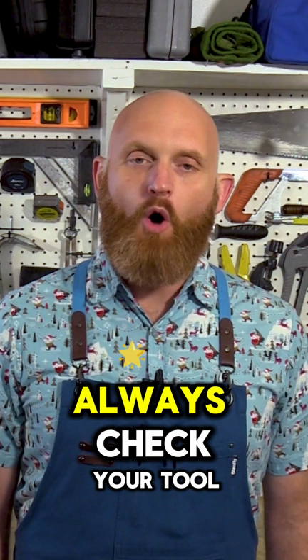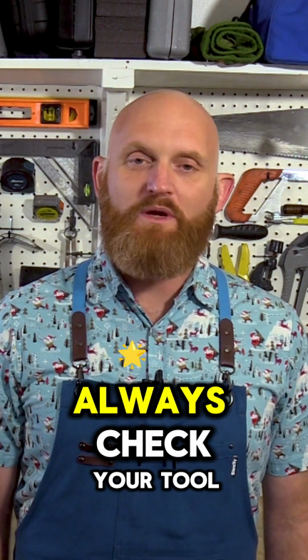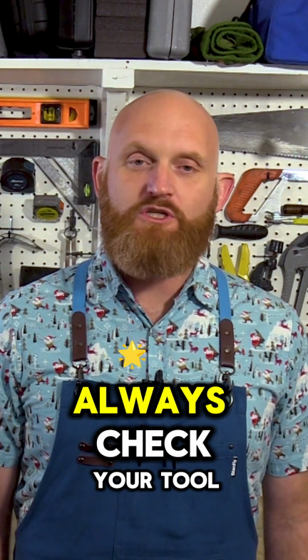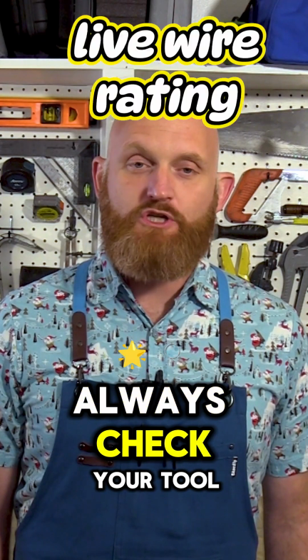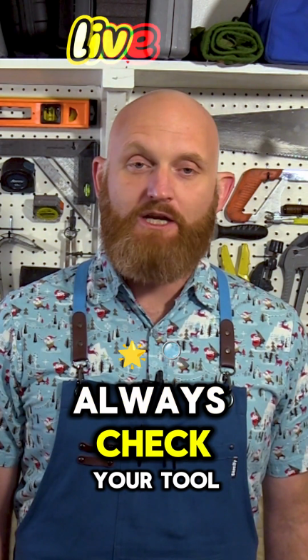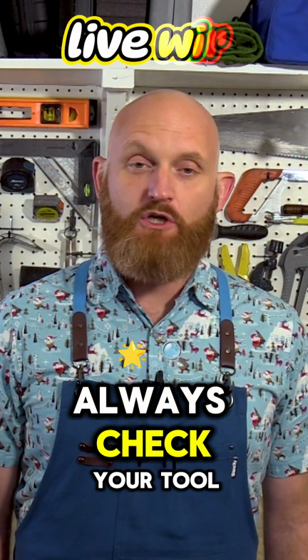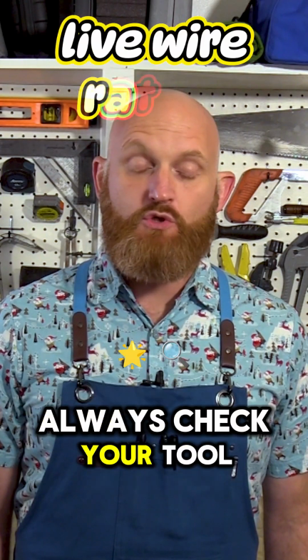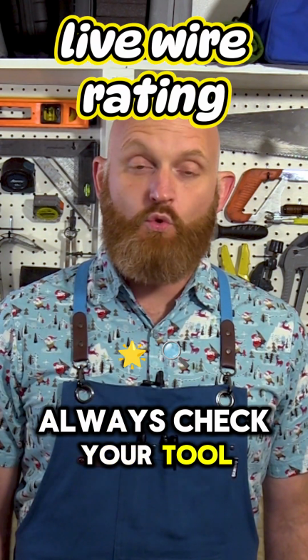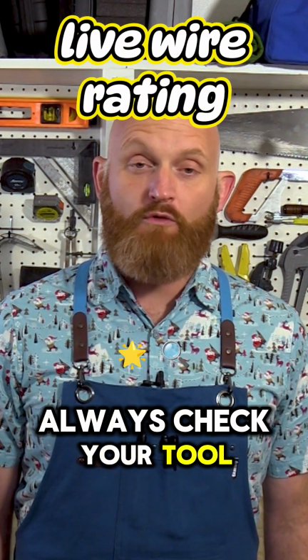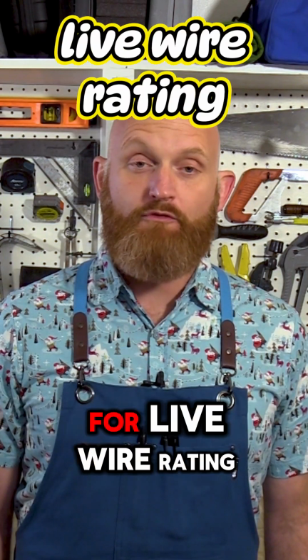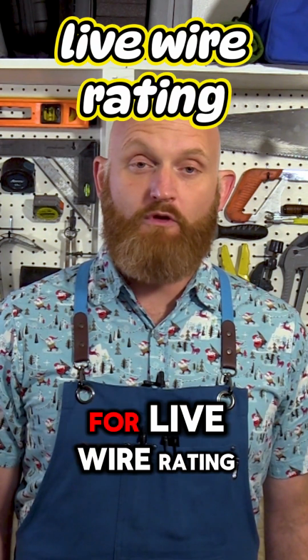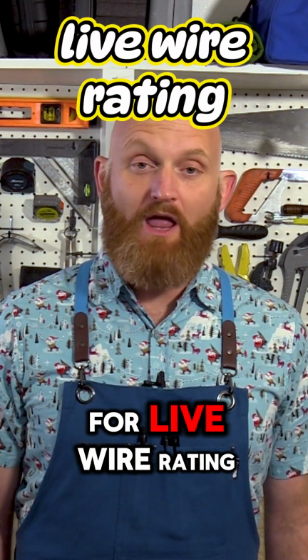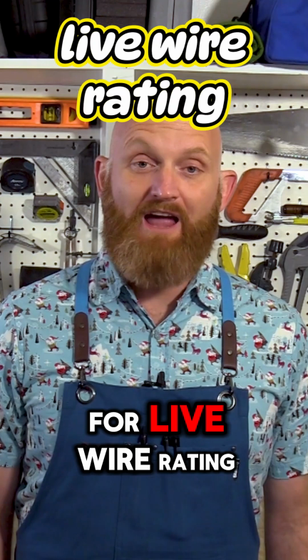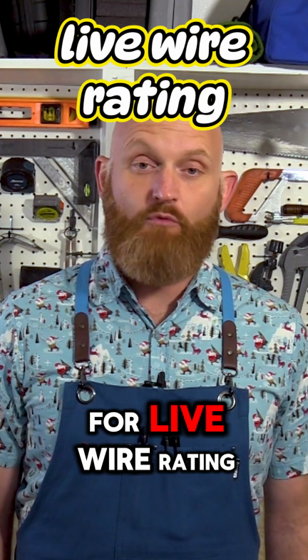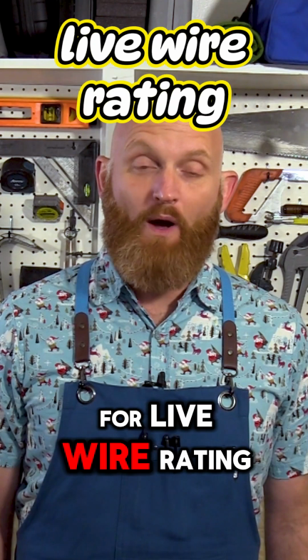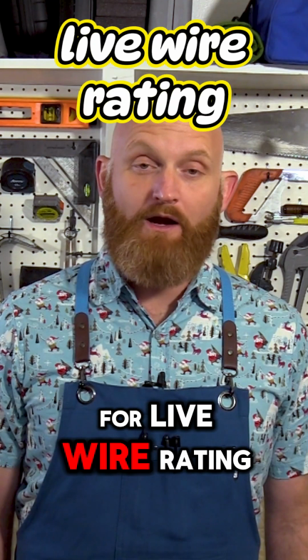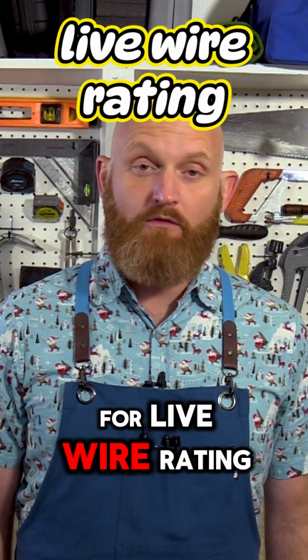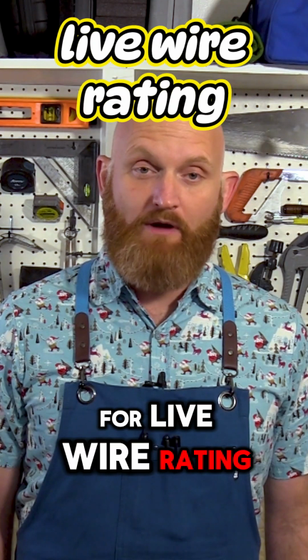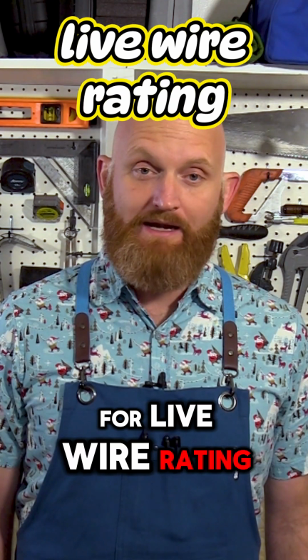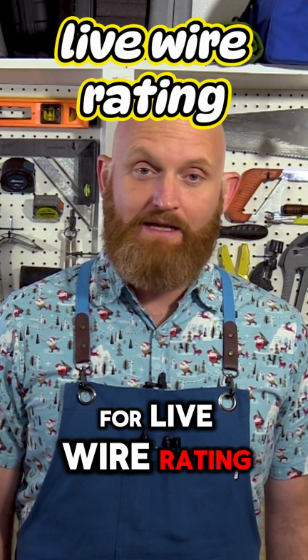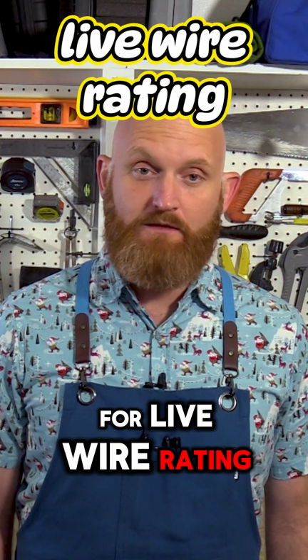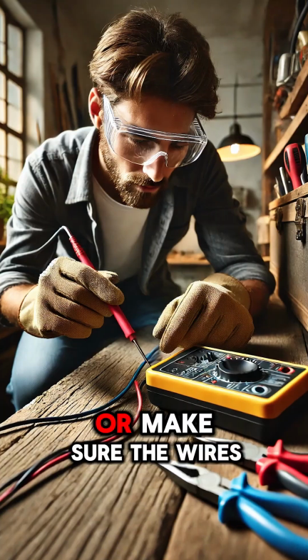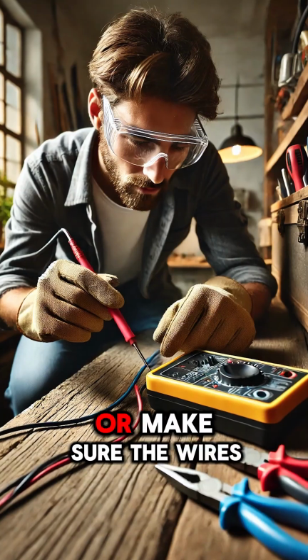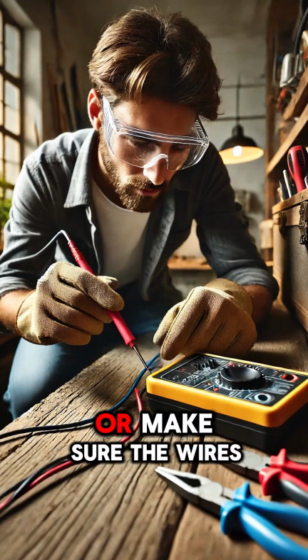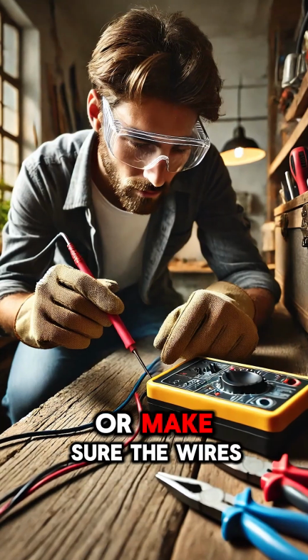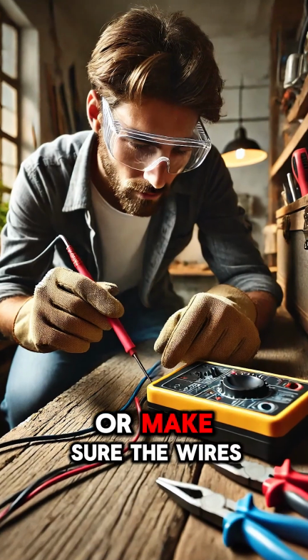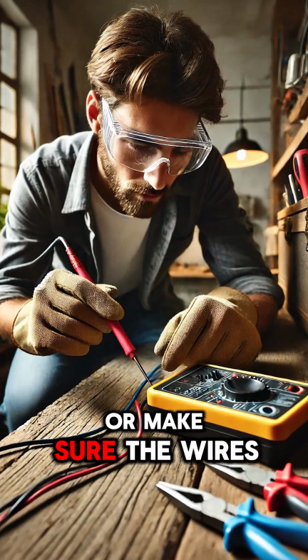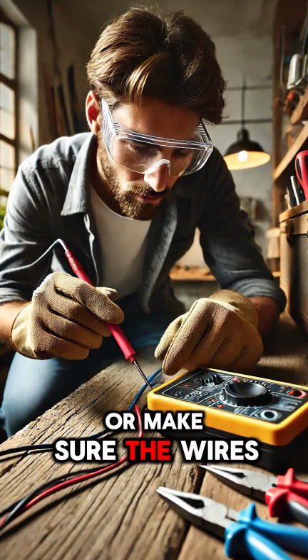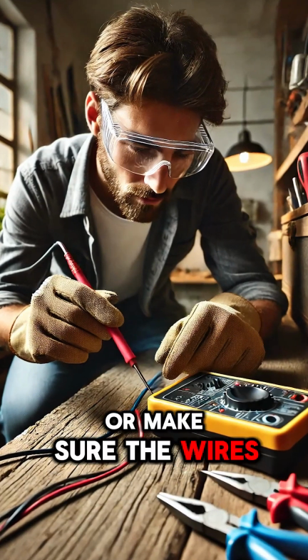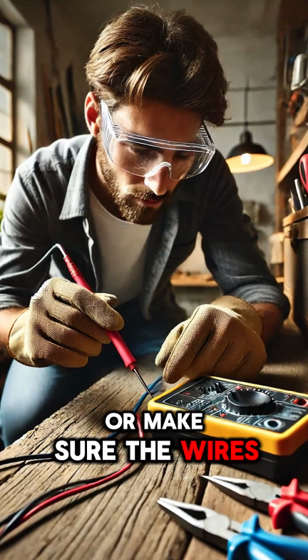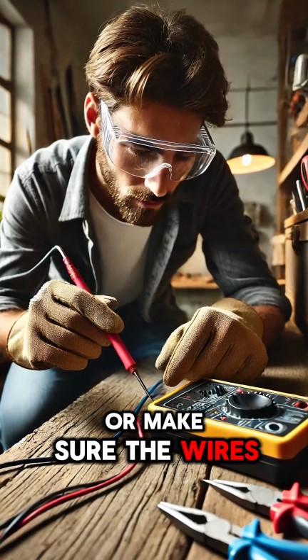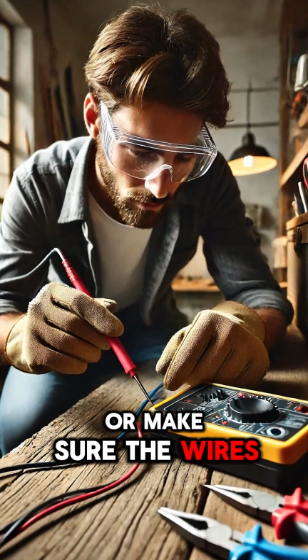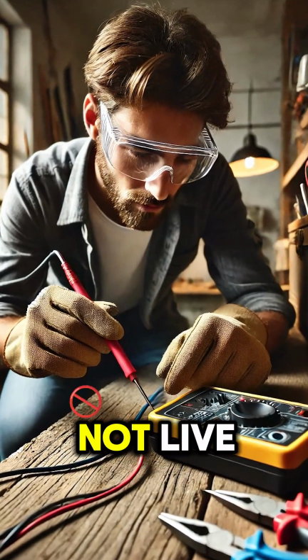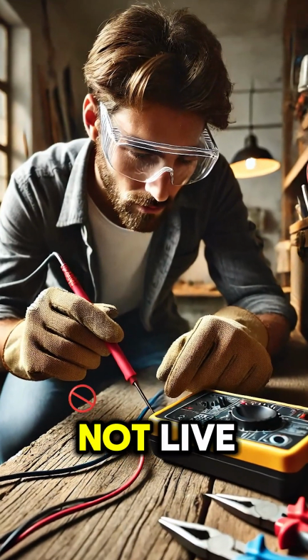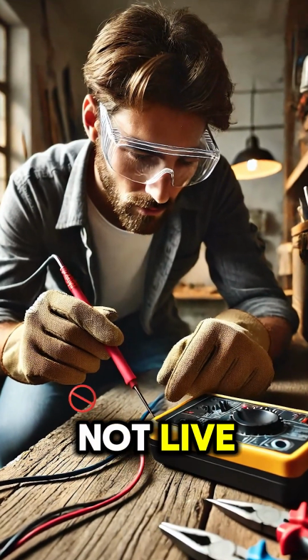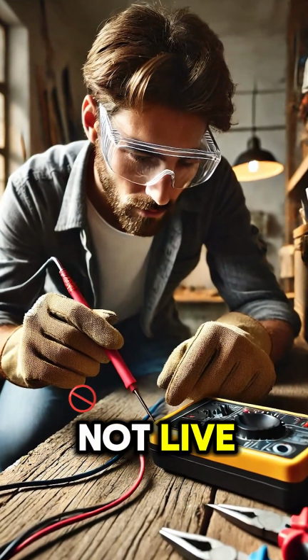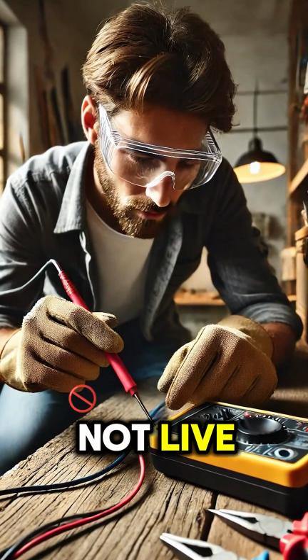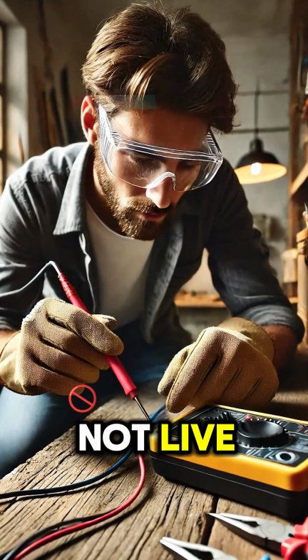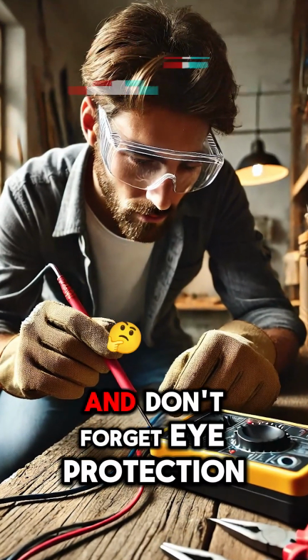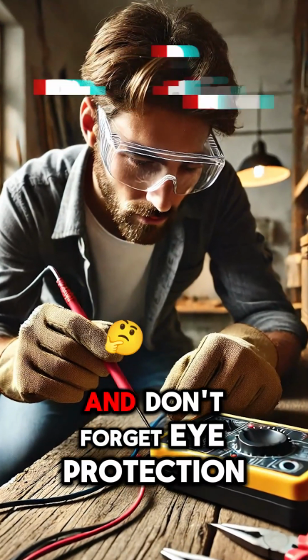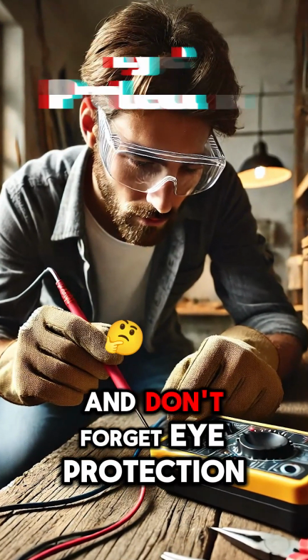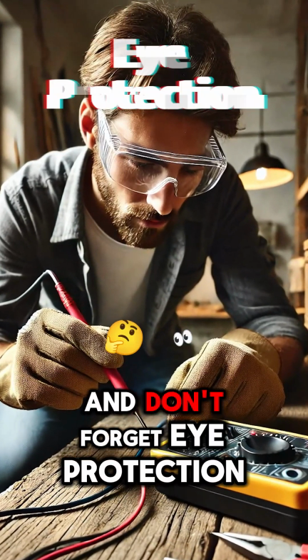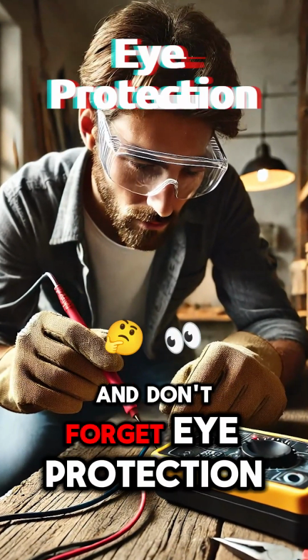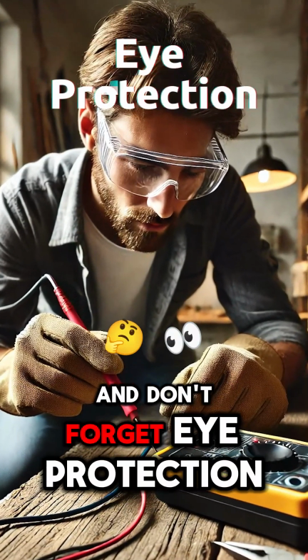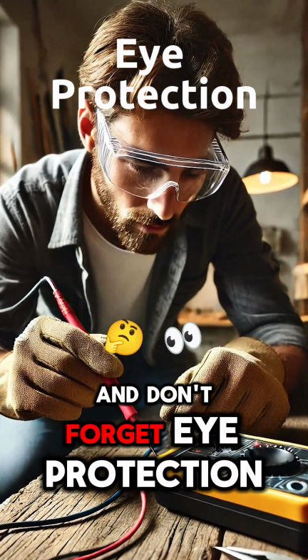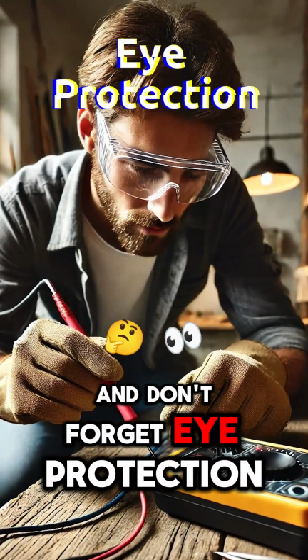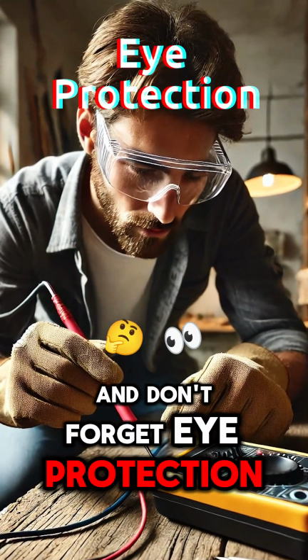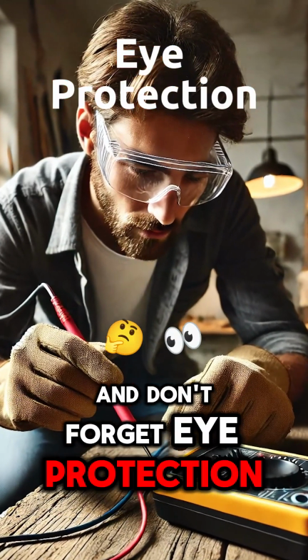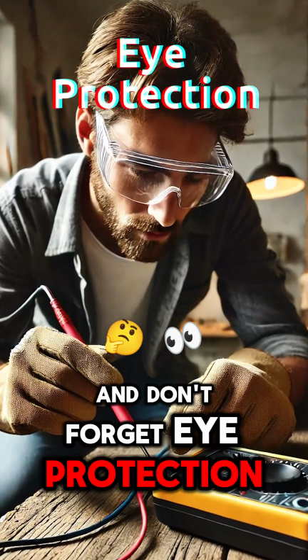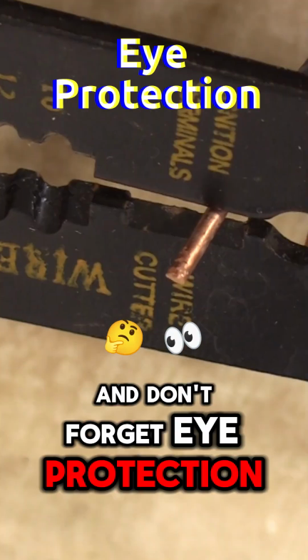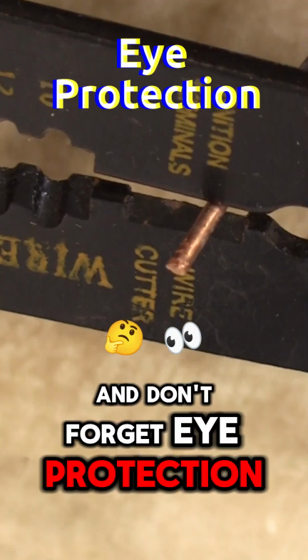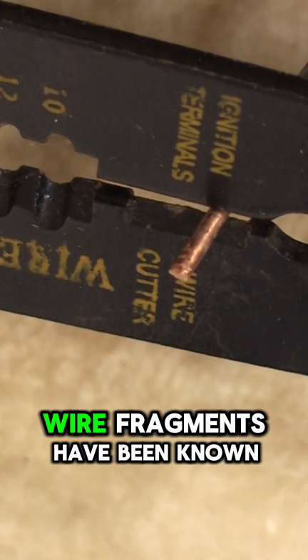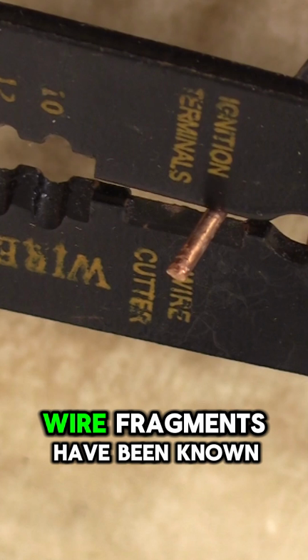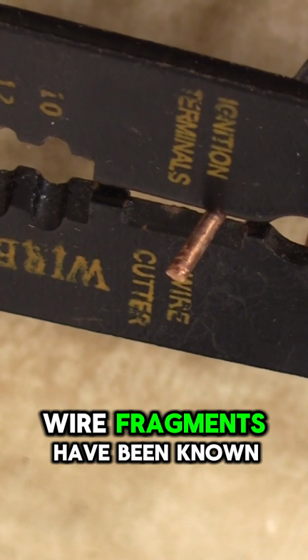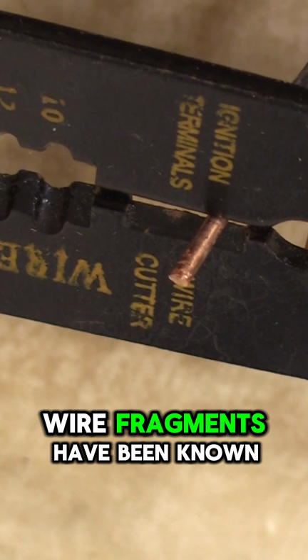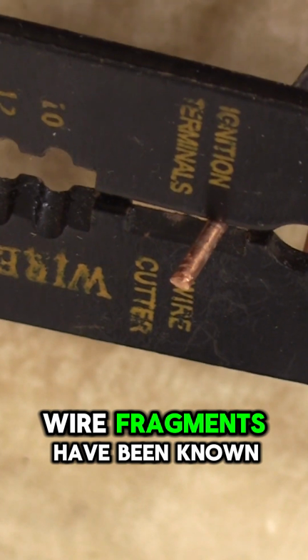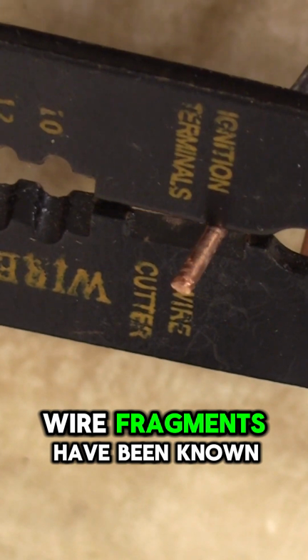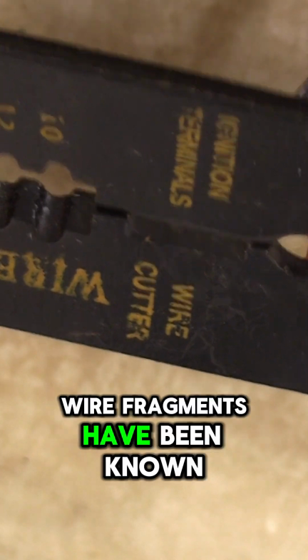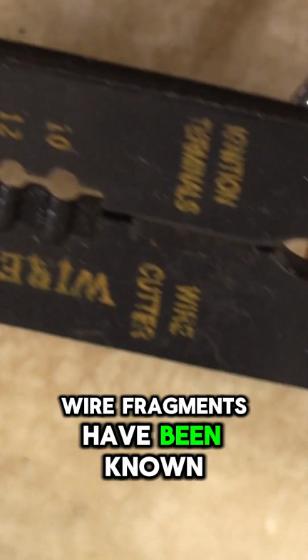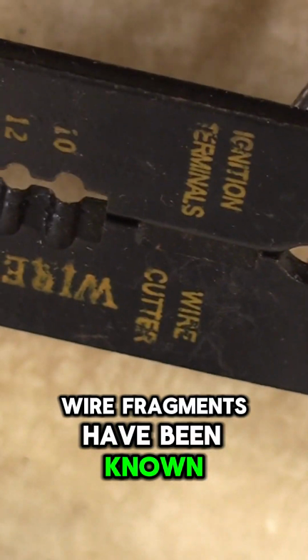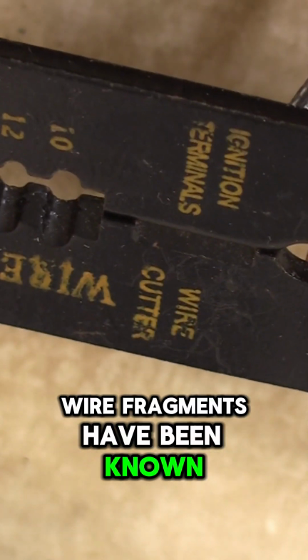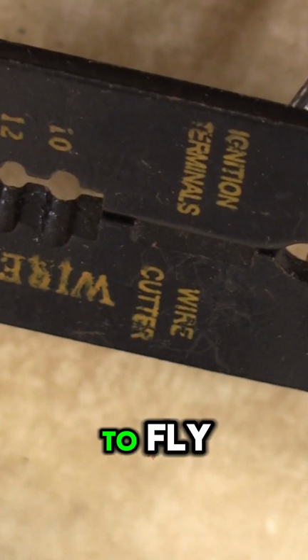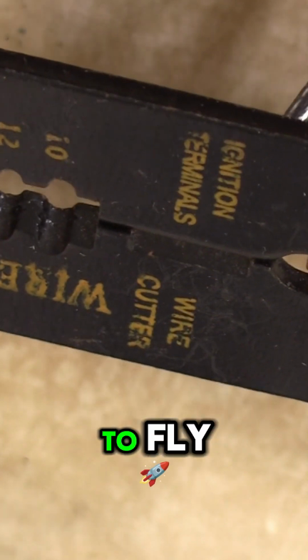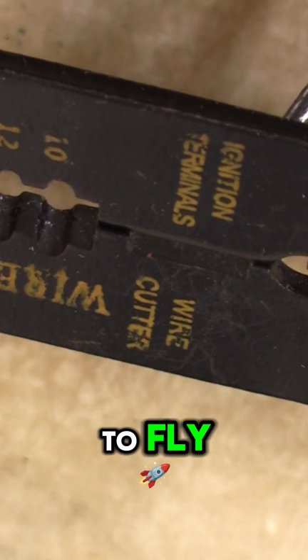Always check your tools for live wire rating, or make sure the wire is not live. And don't forget eye protection — wire fragments have been known to fly.